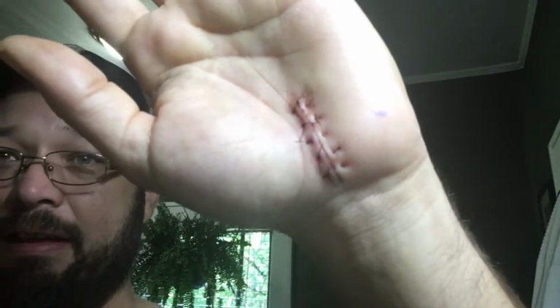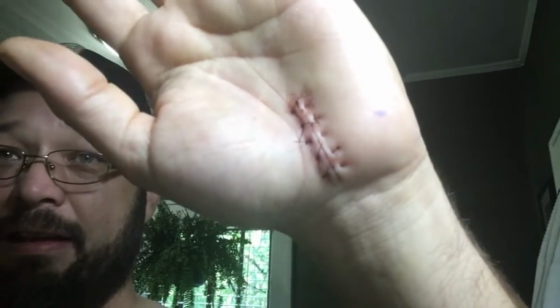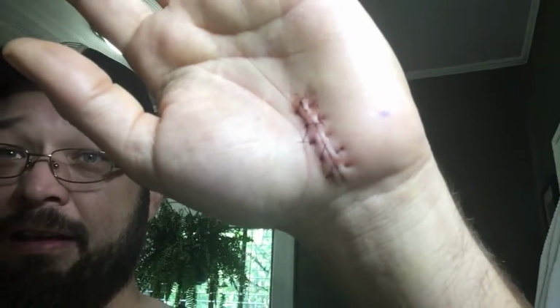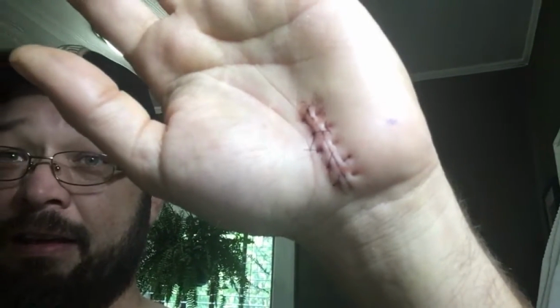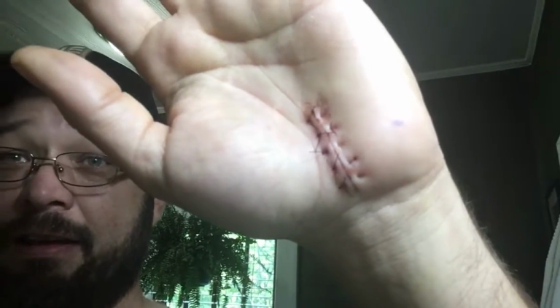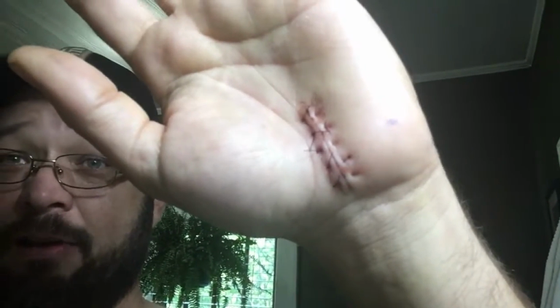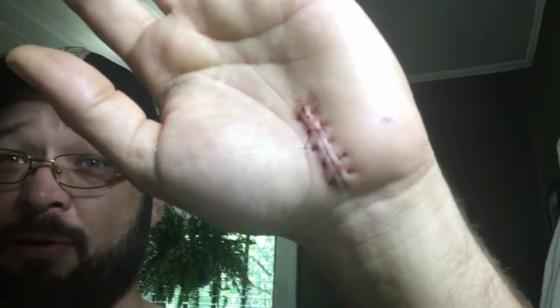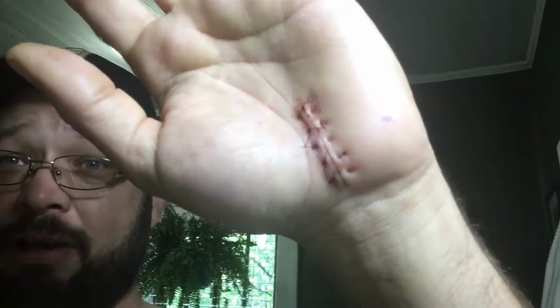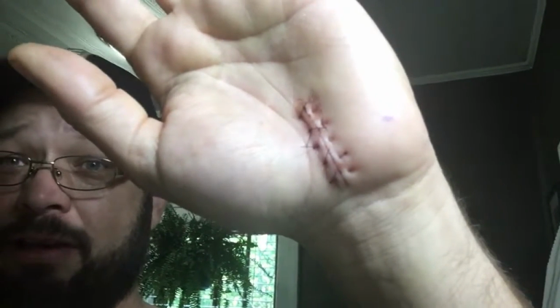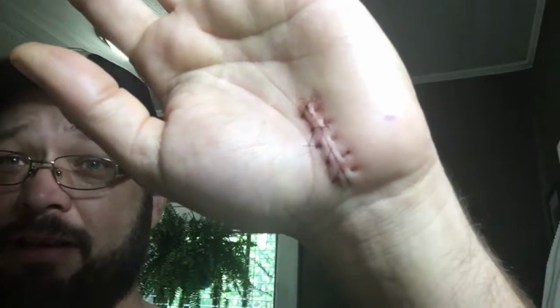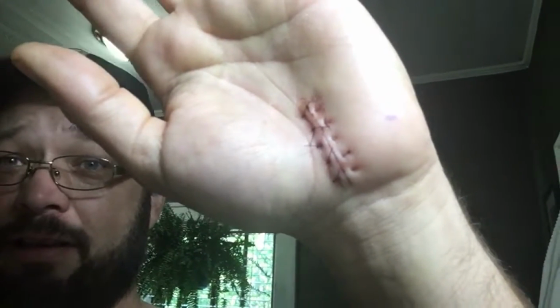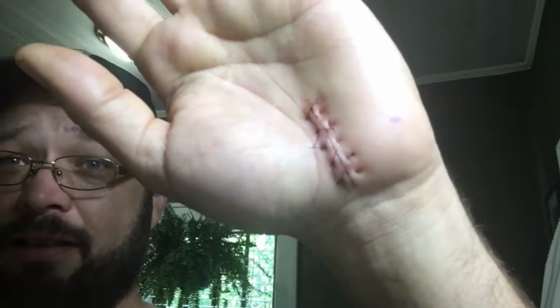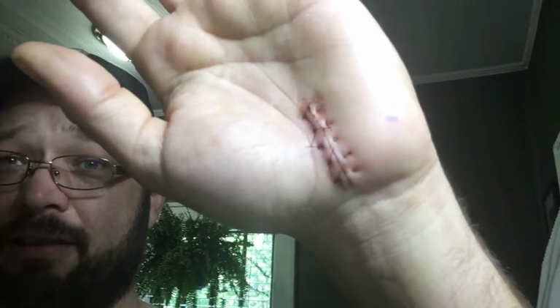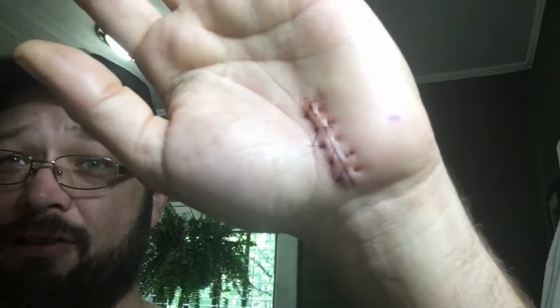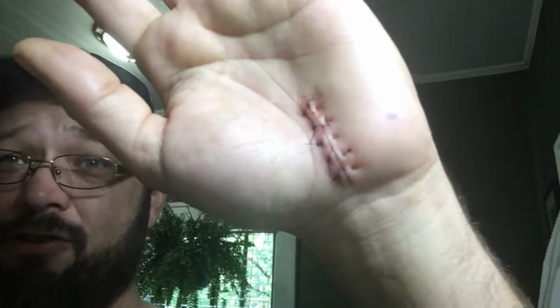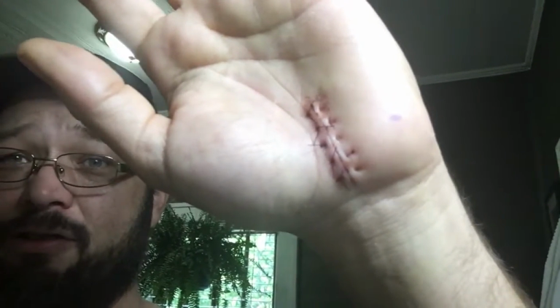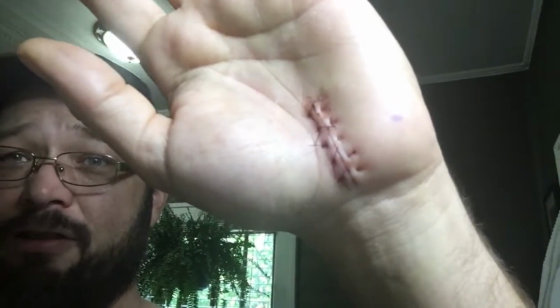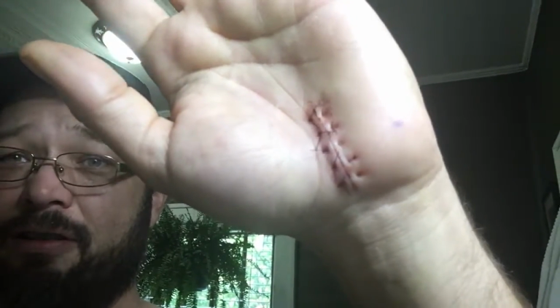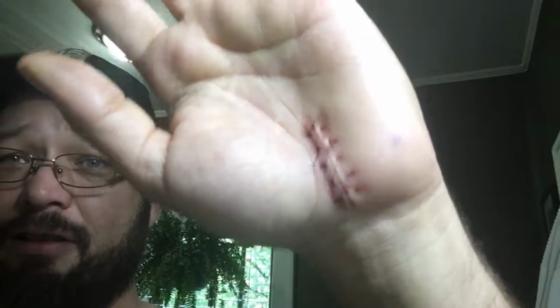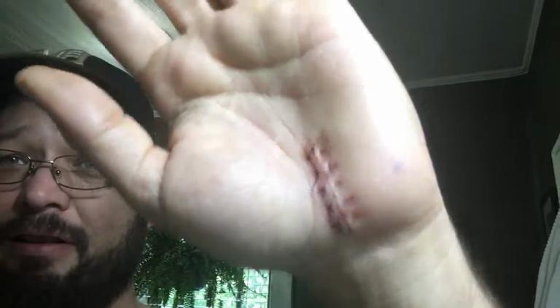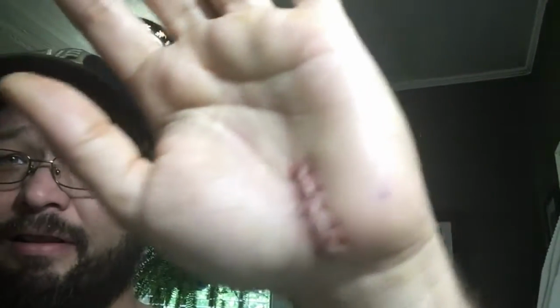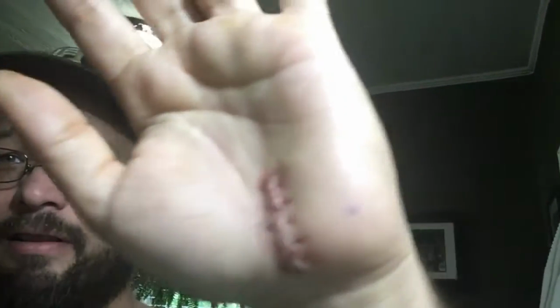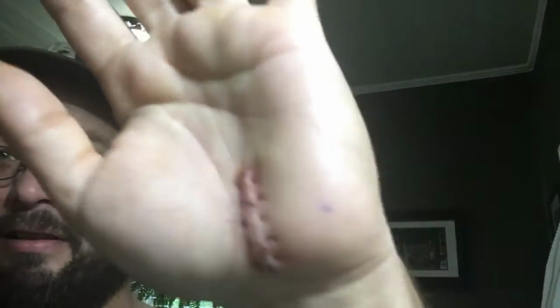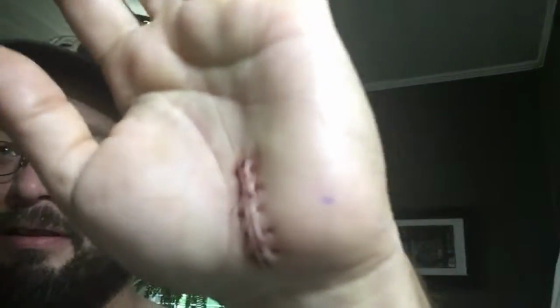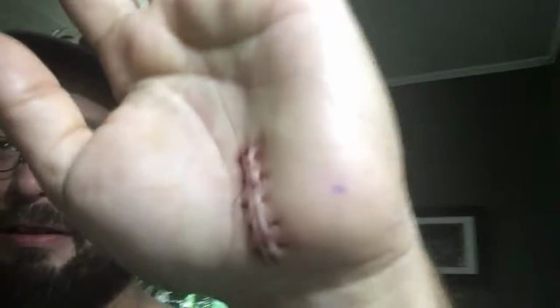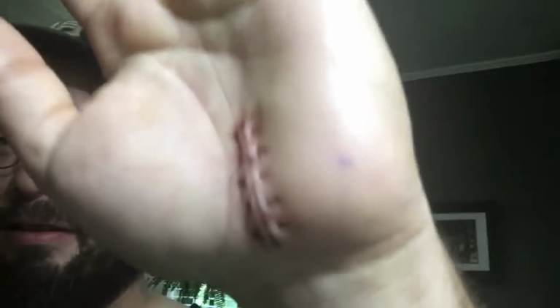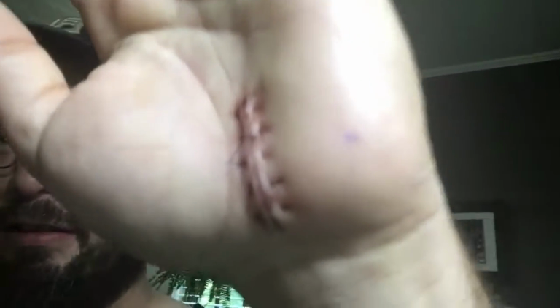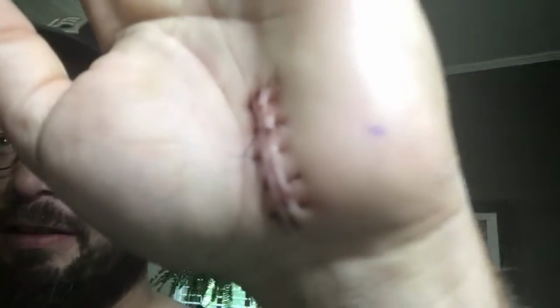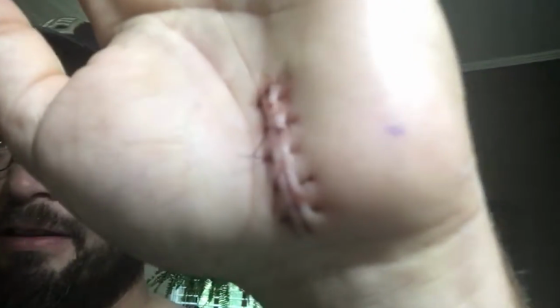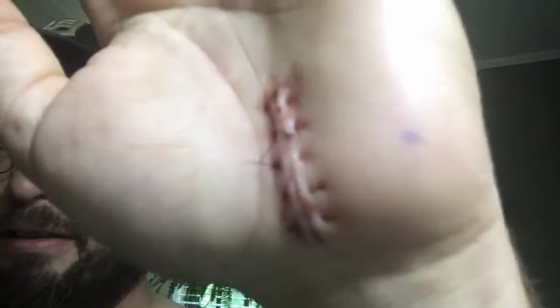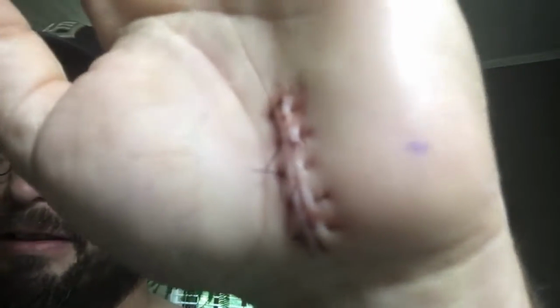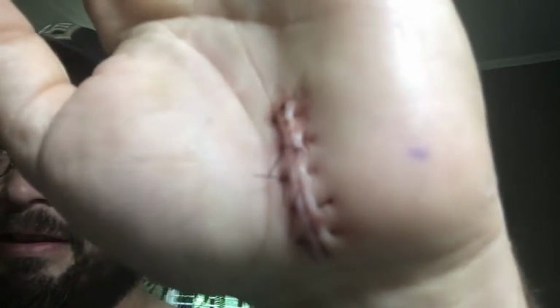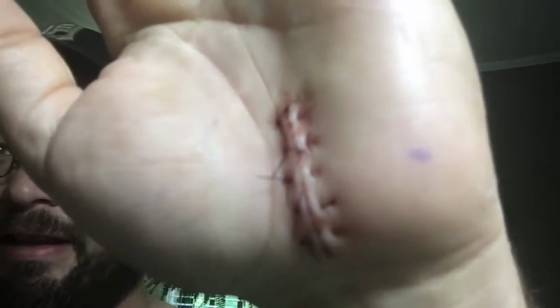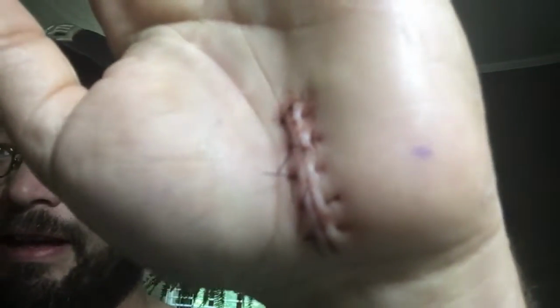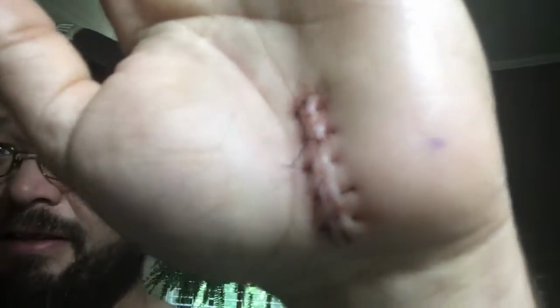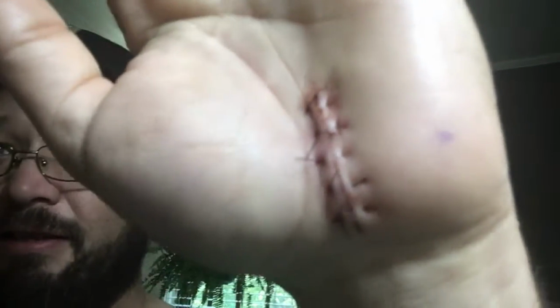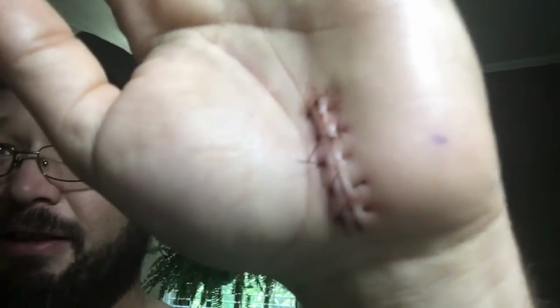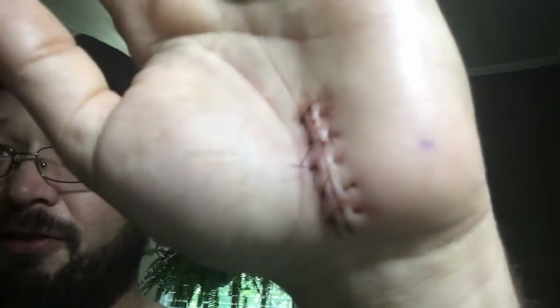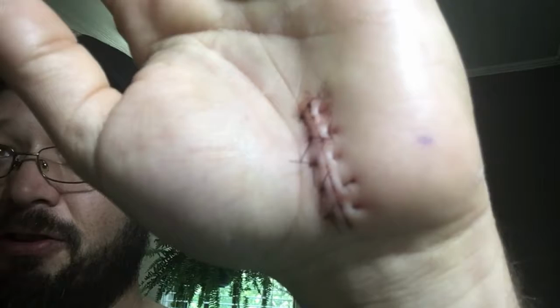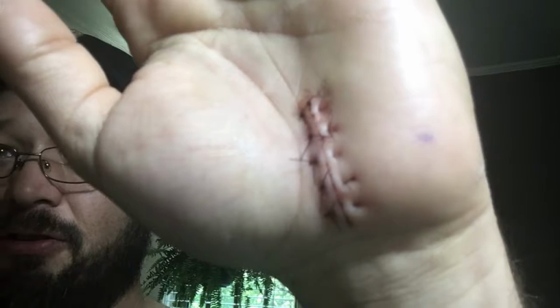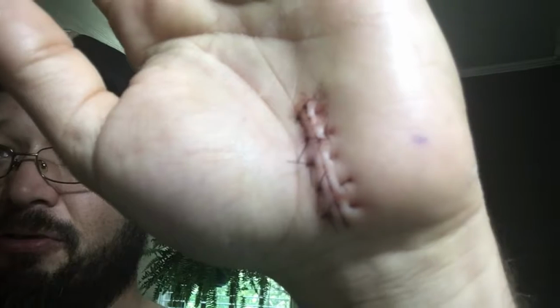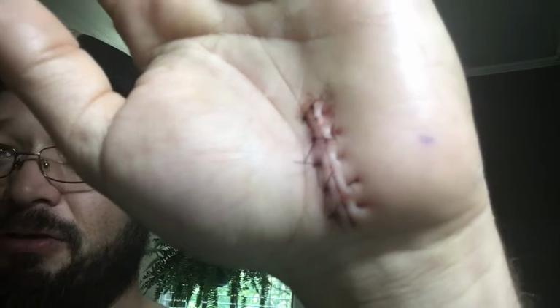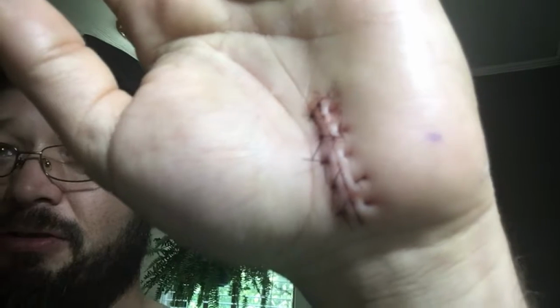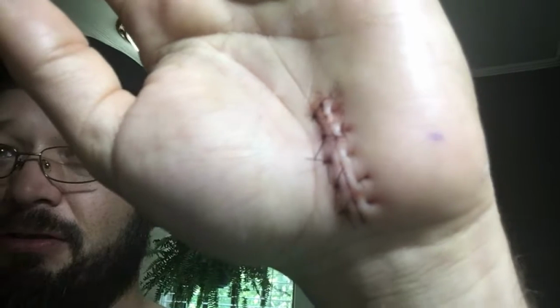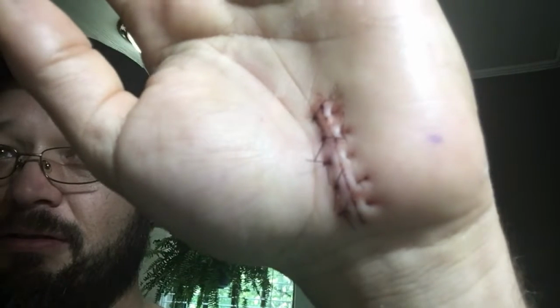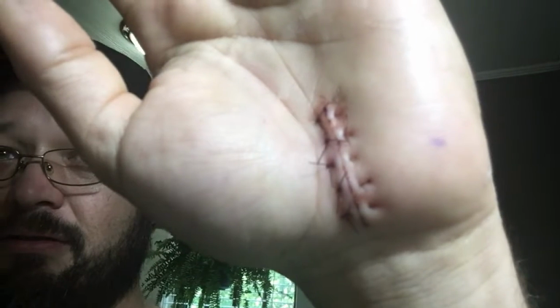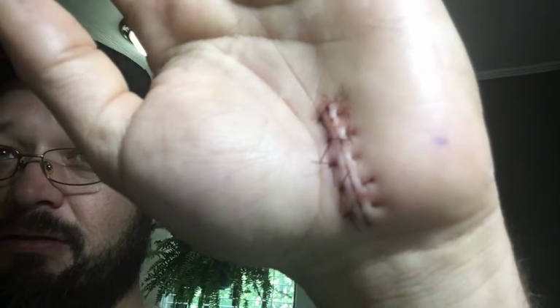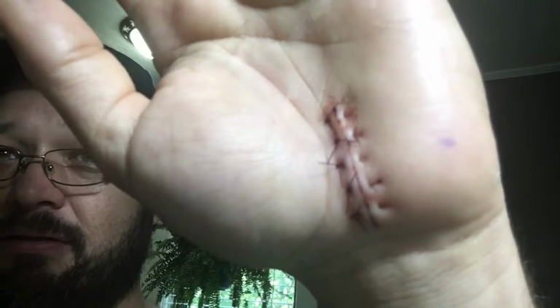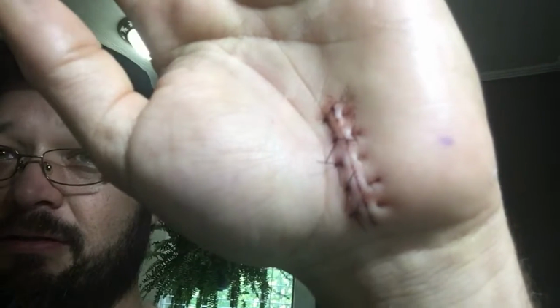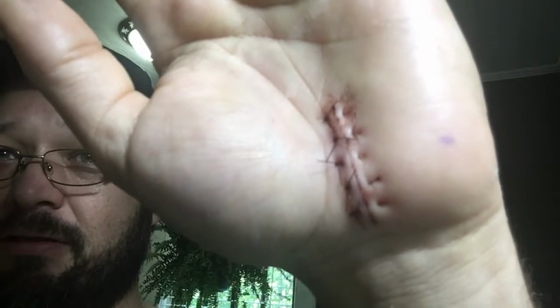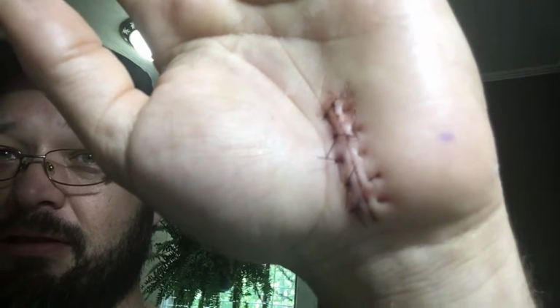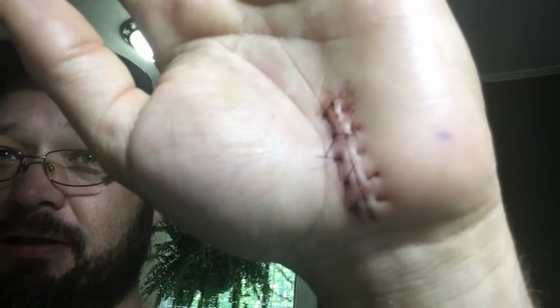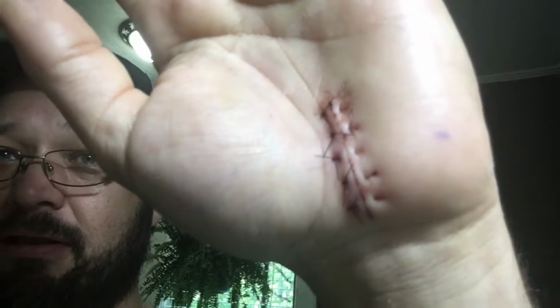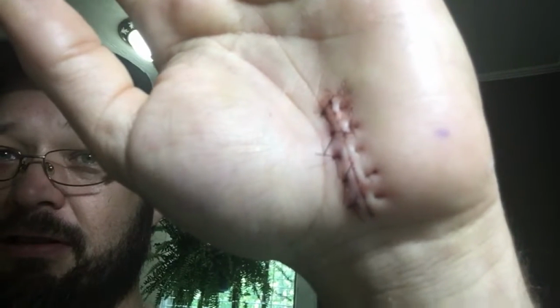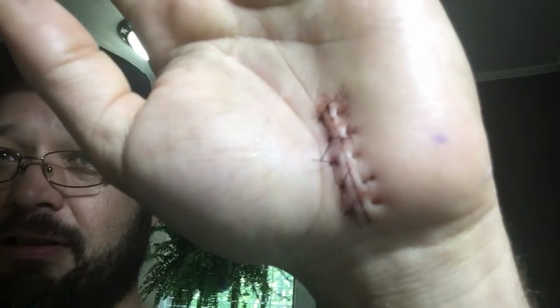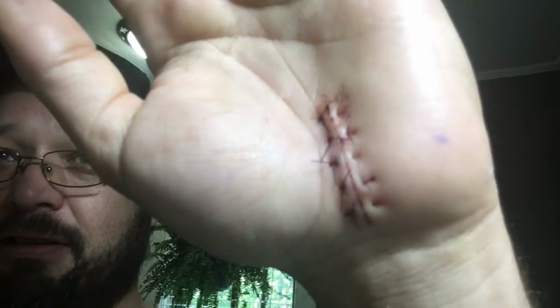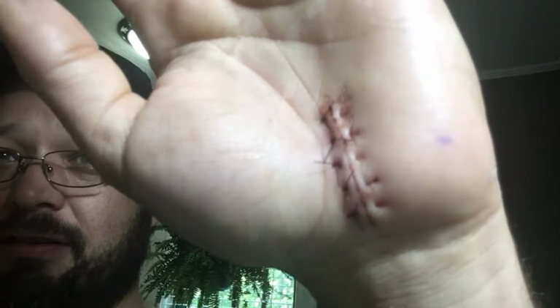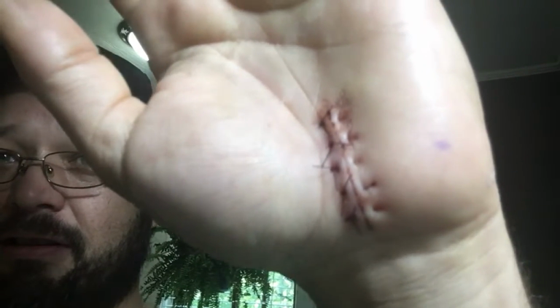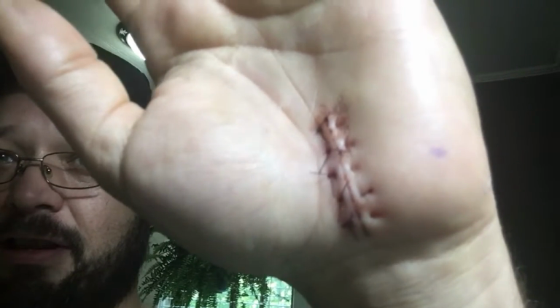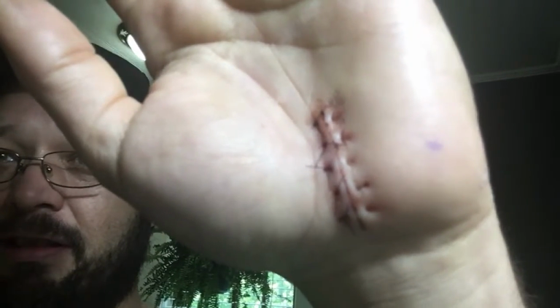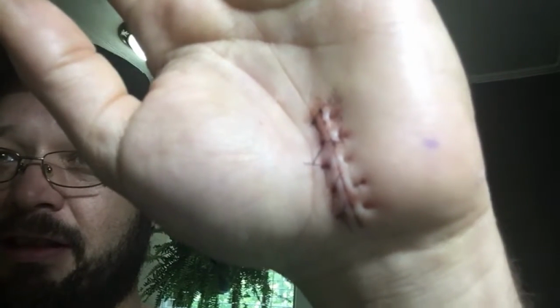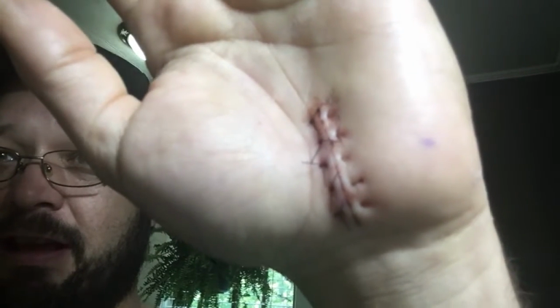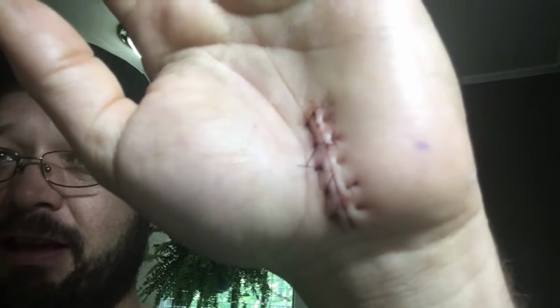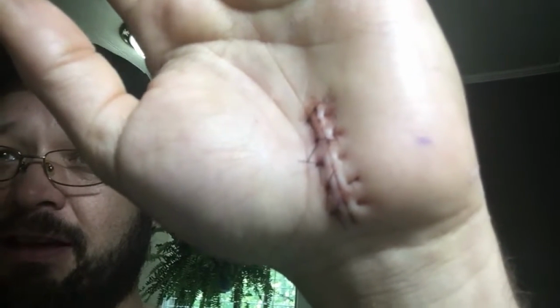Anyway, there's your nasty gross sight of the day.